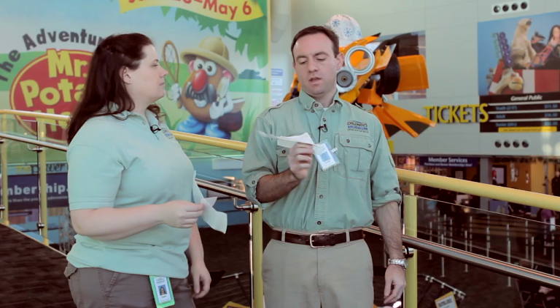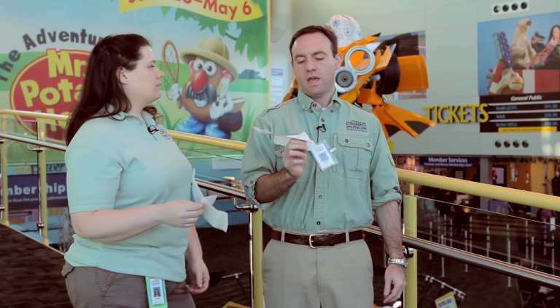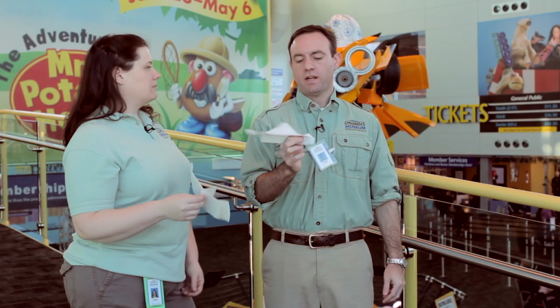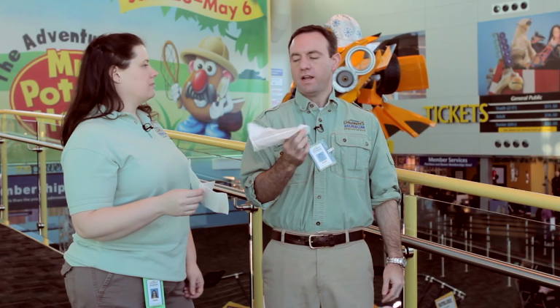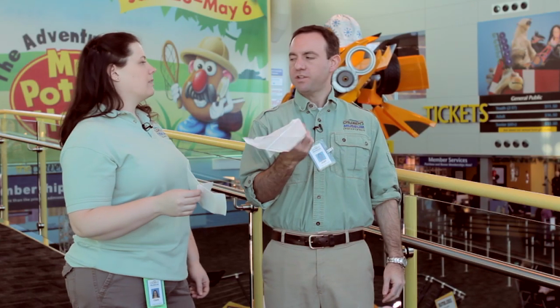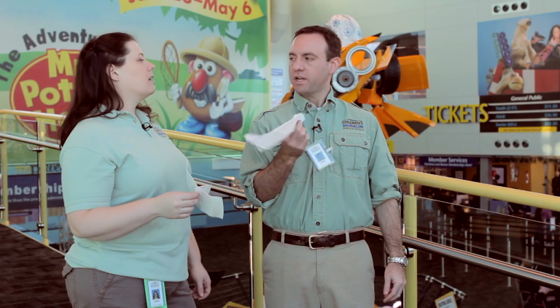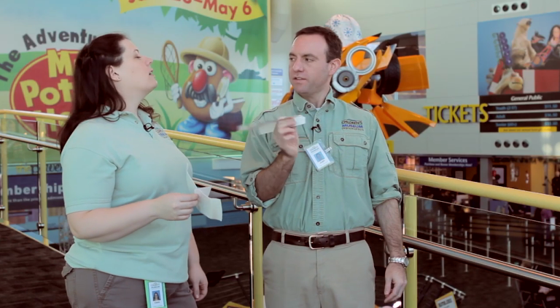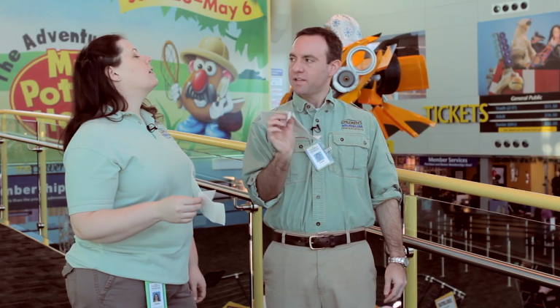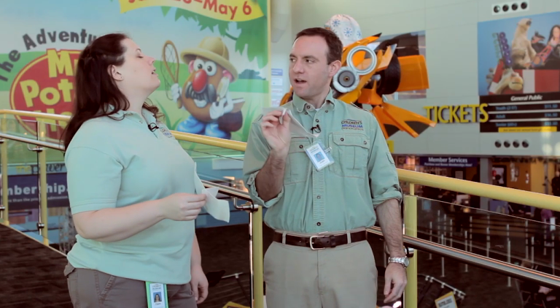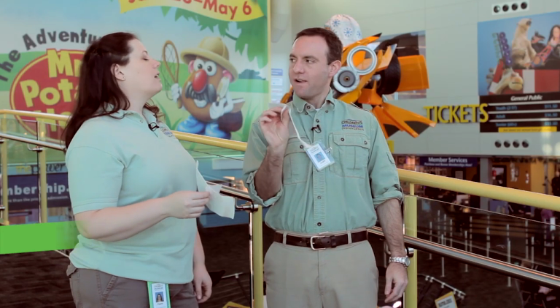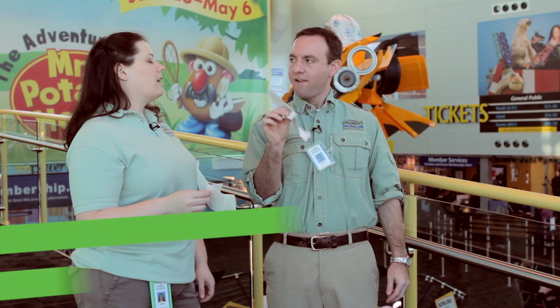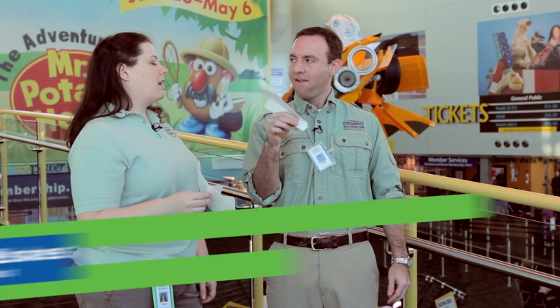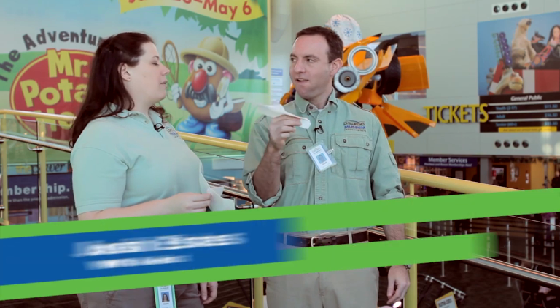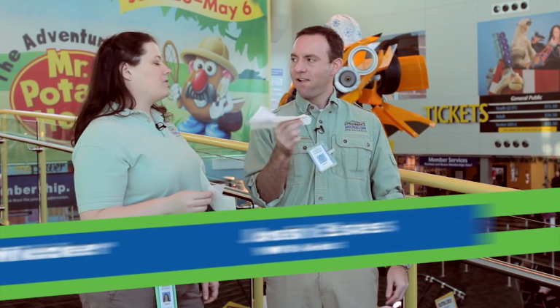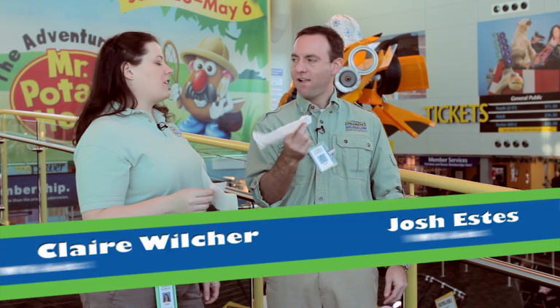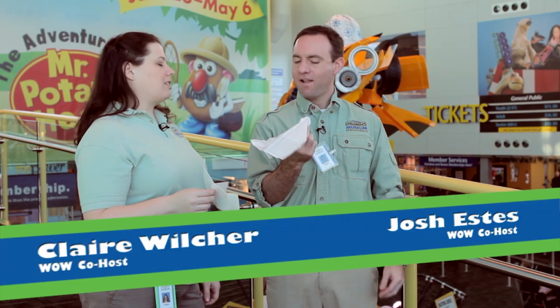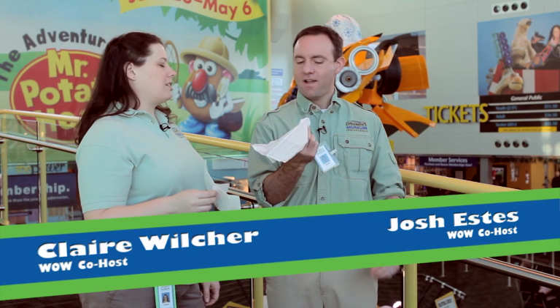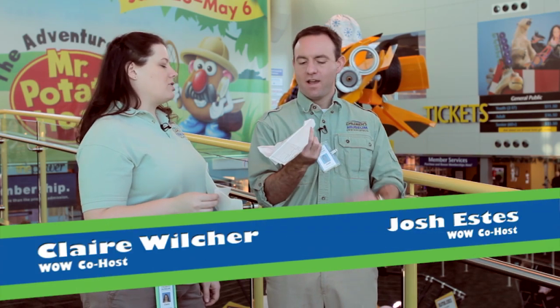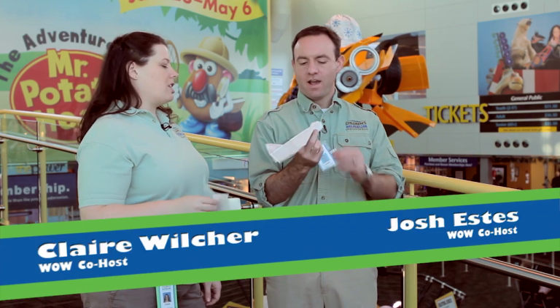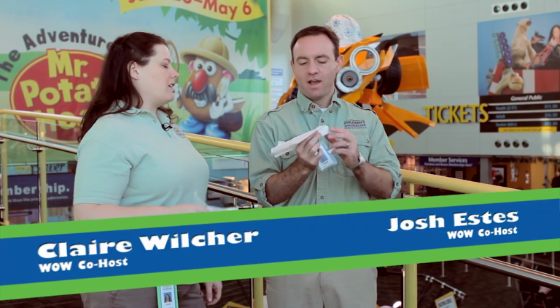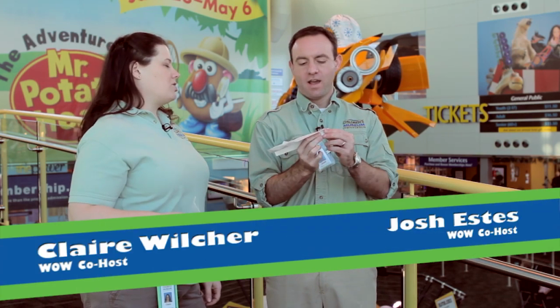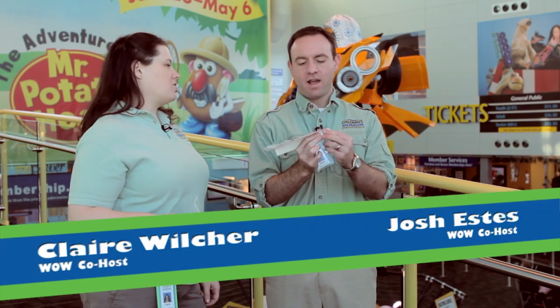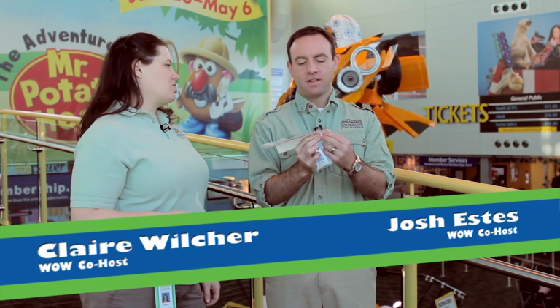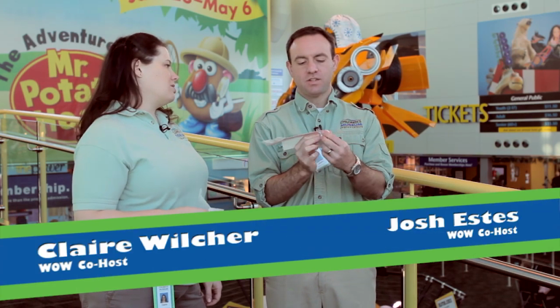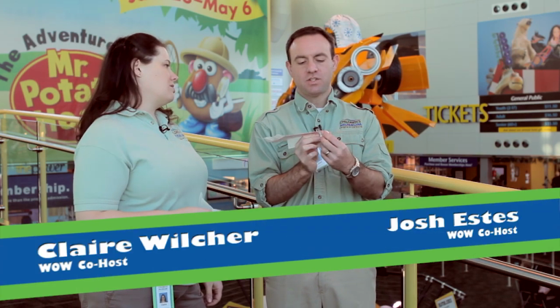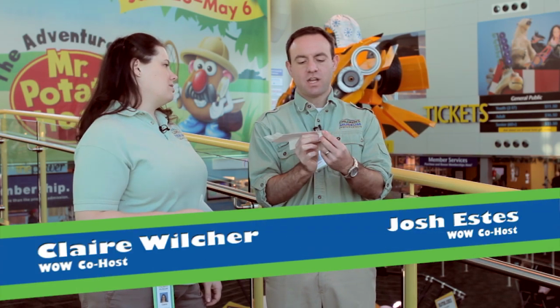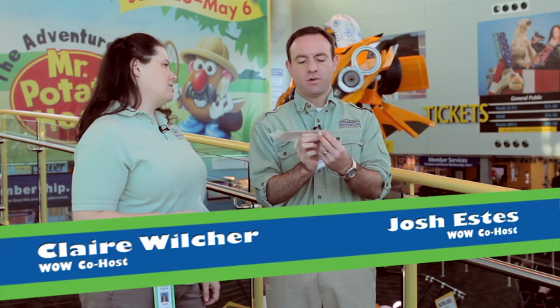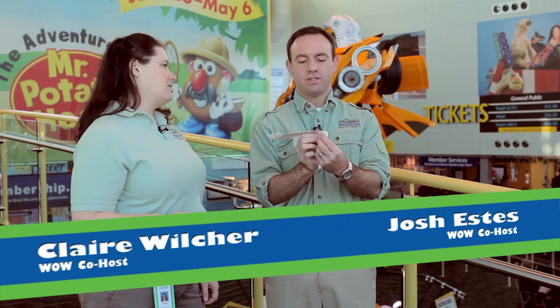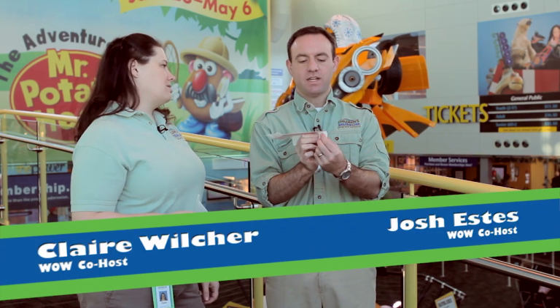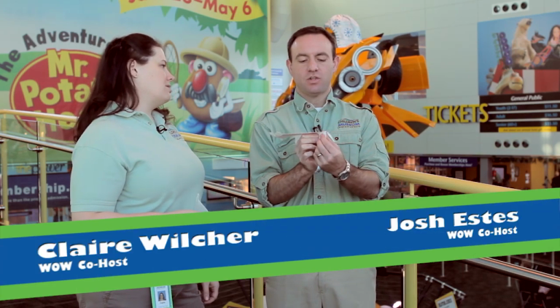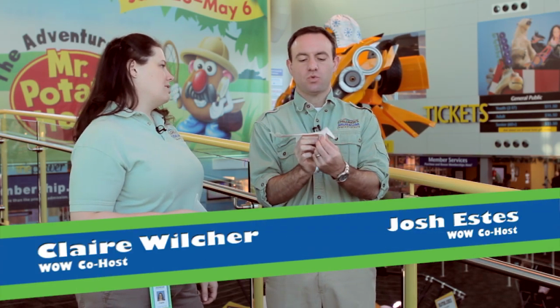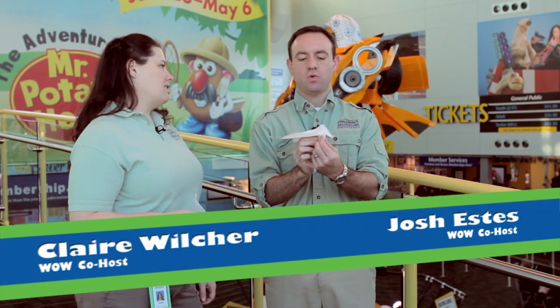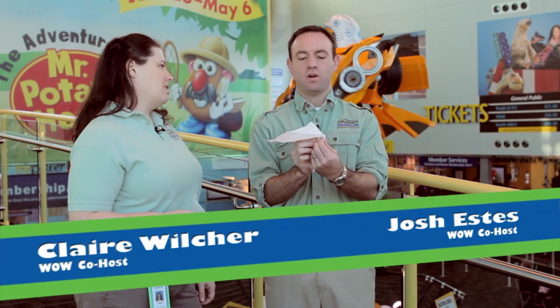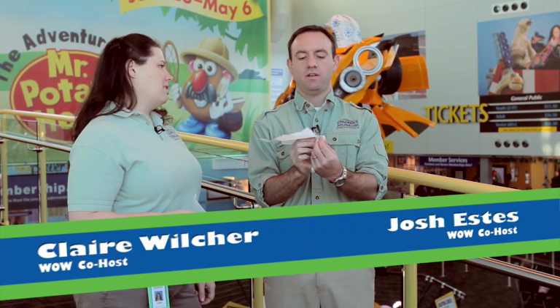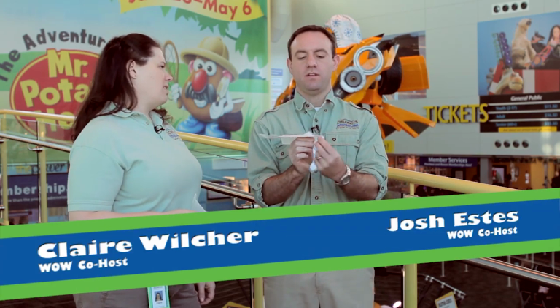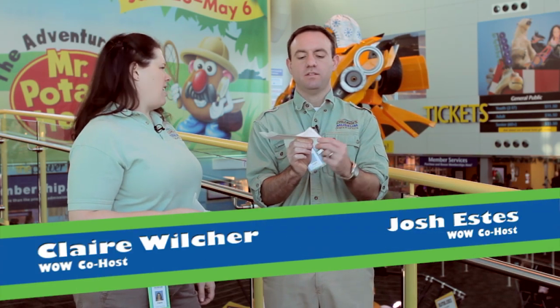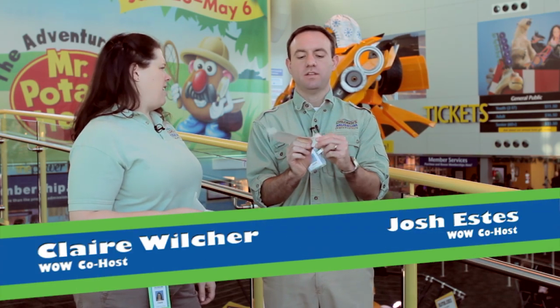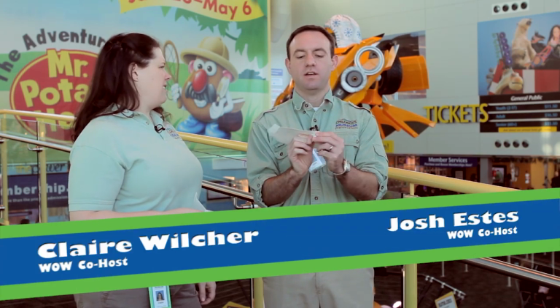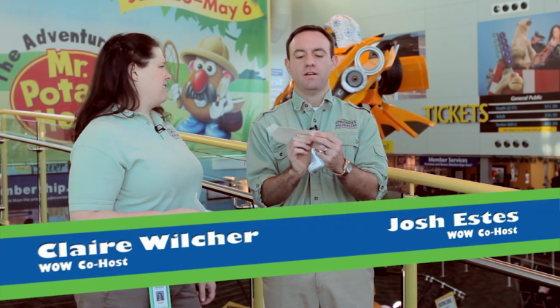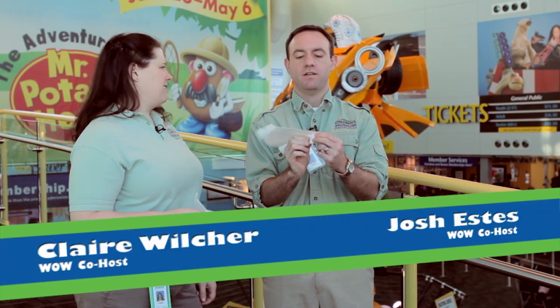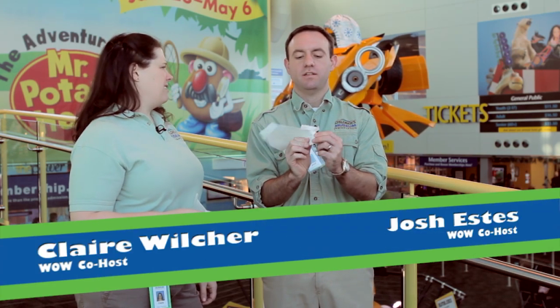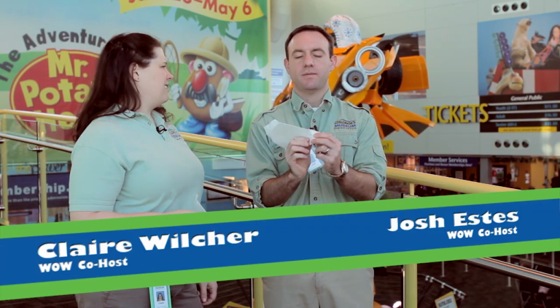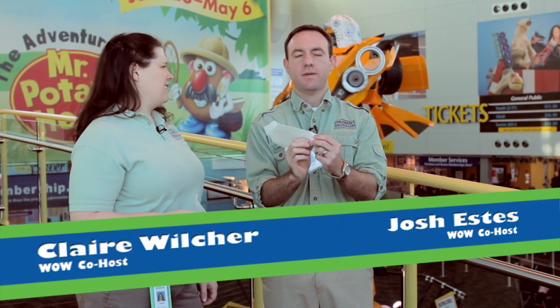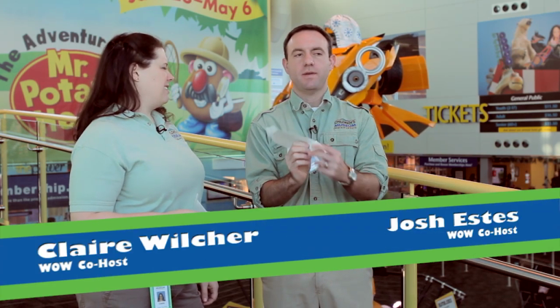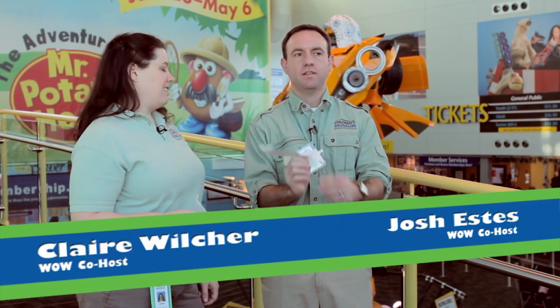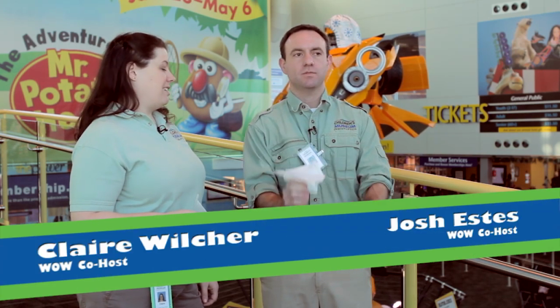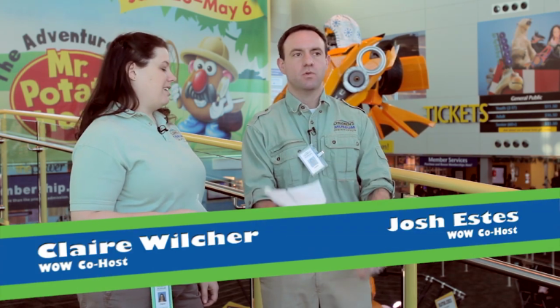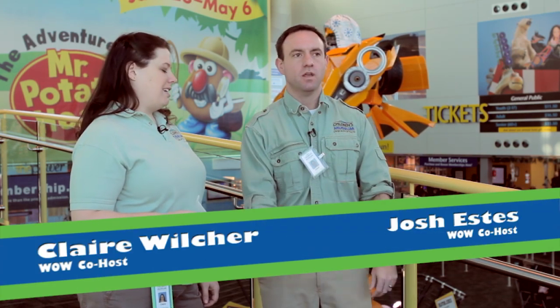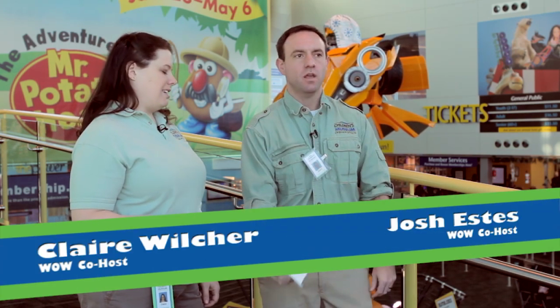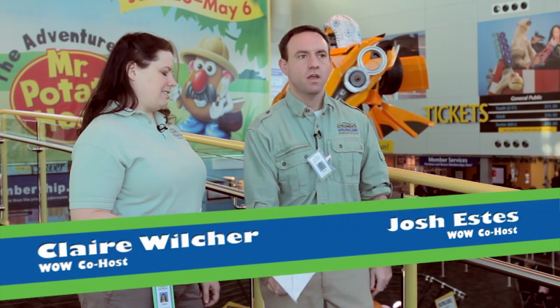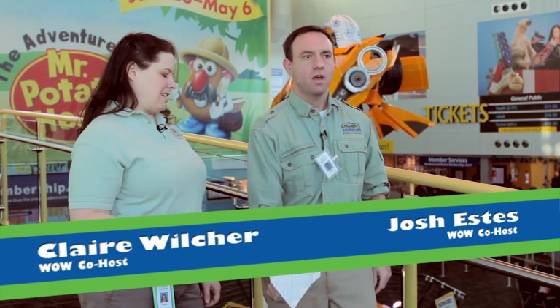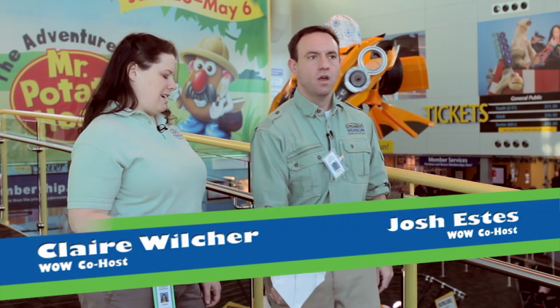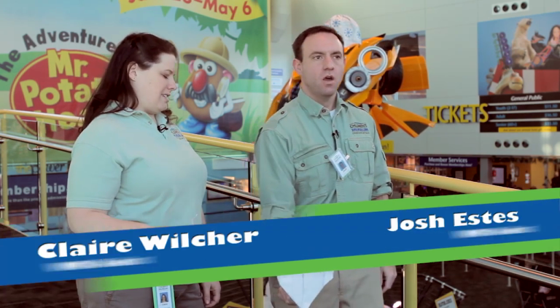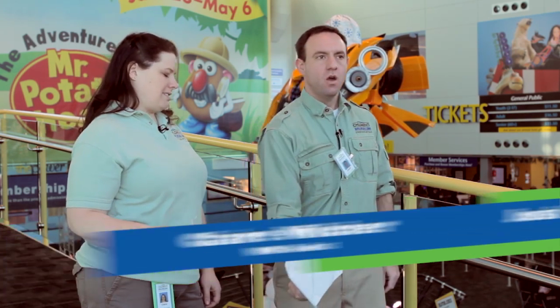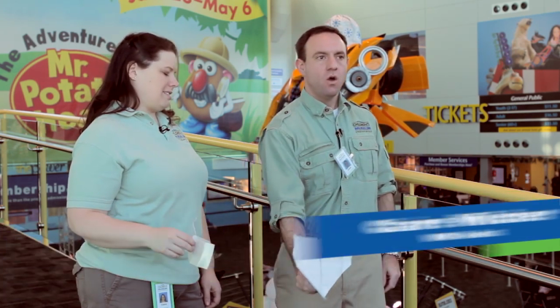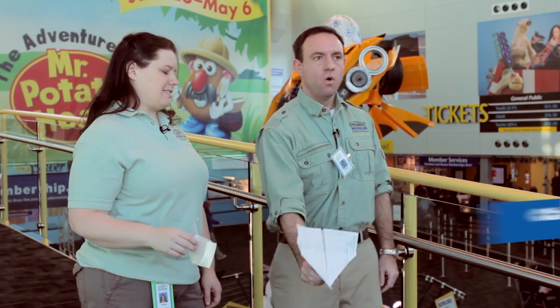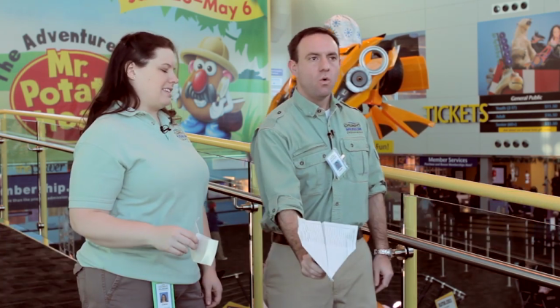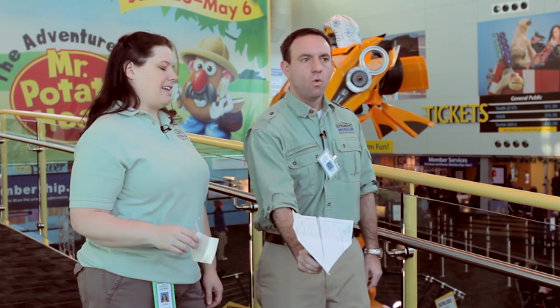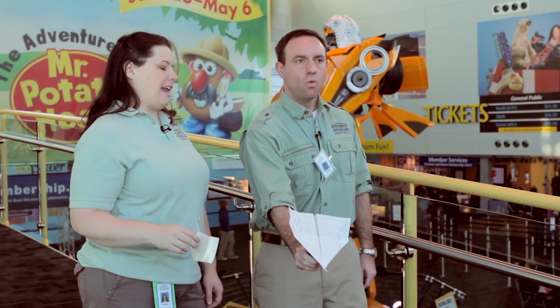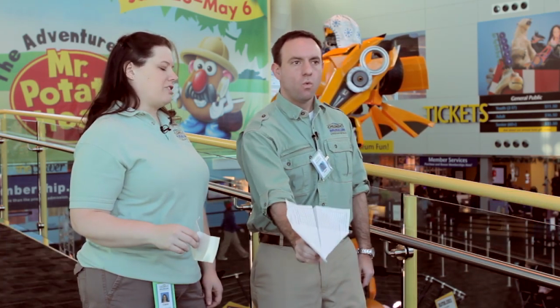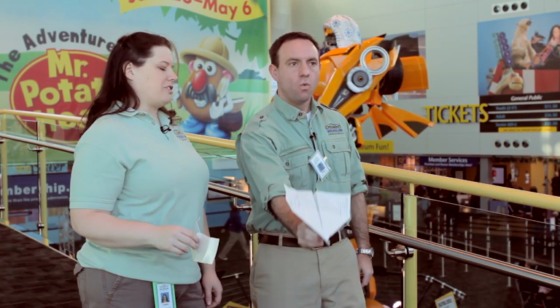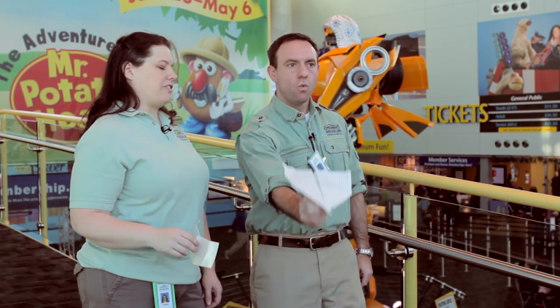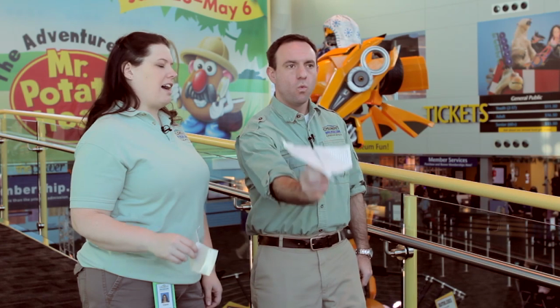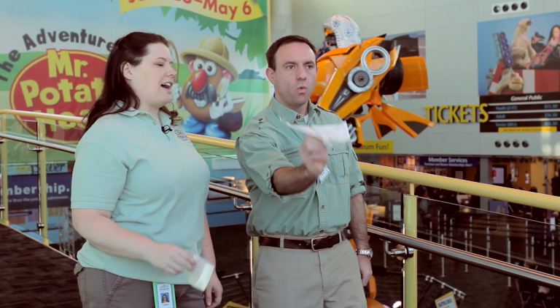Hey Claire, check this out. What you got there, Josh? That's a J-O-S-H-1. It's something I made this morning. It's nice. Let's see that. How's she fly?